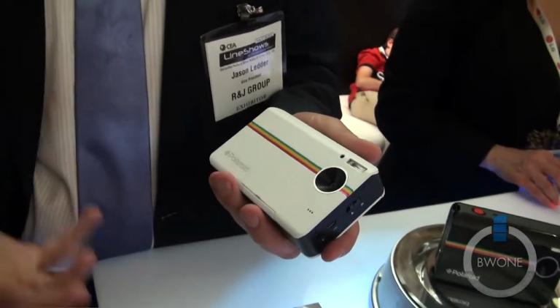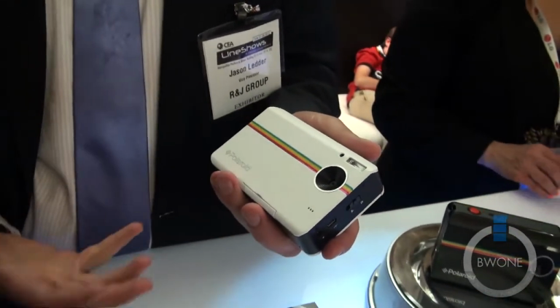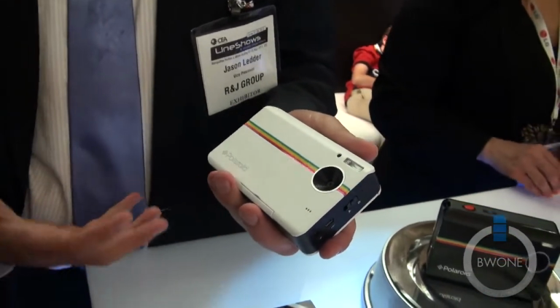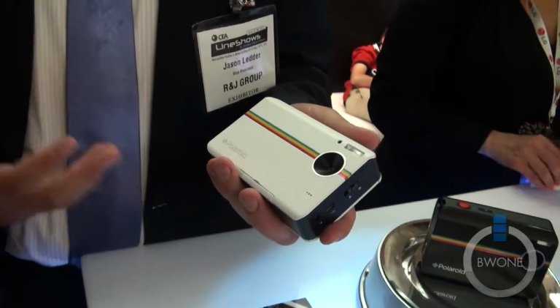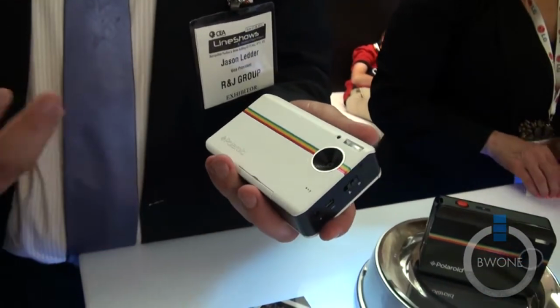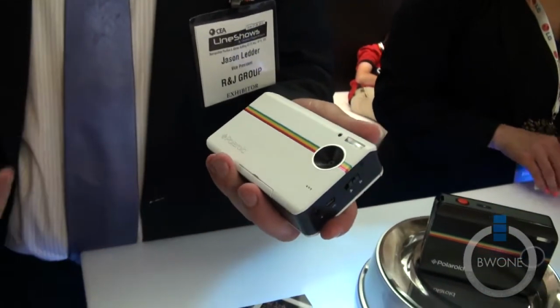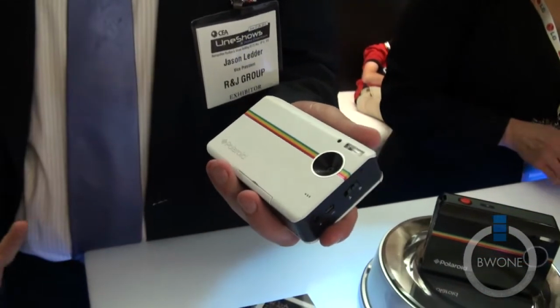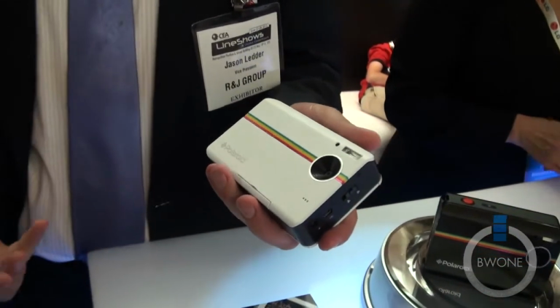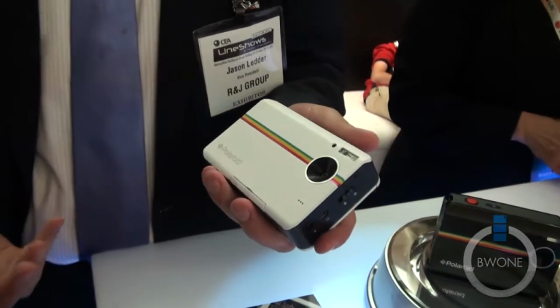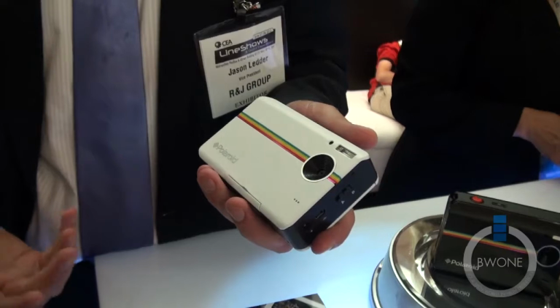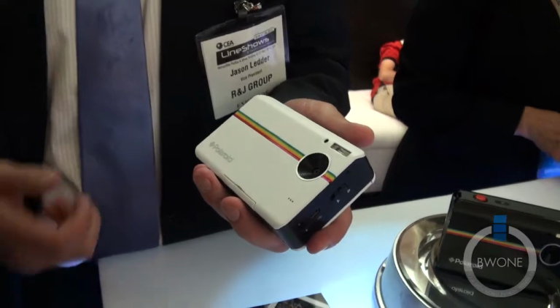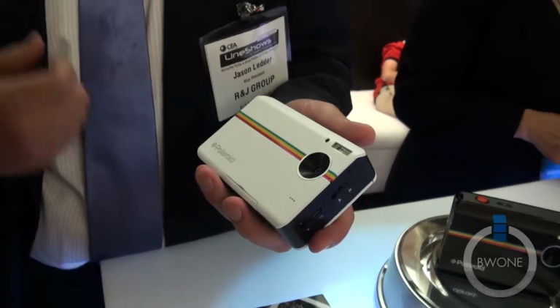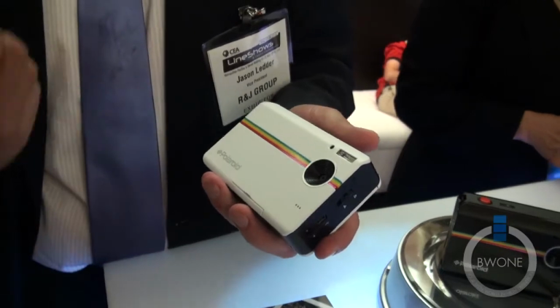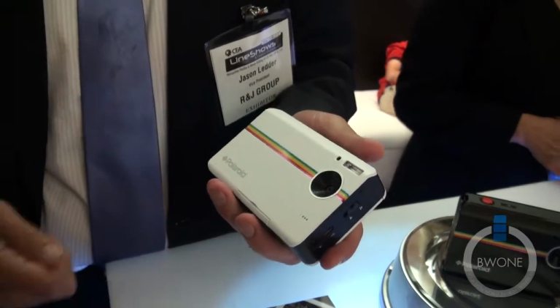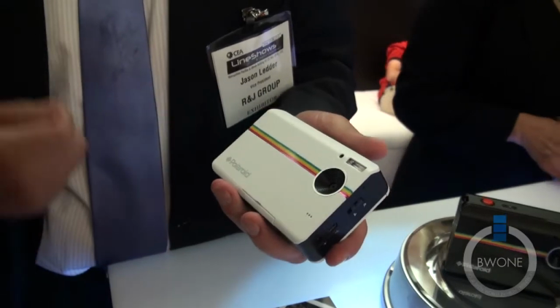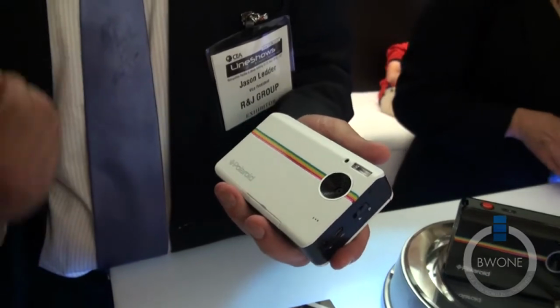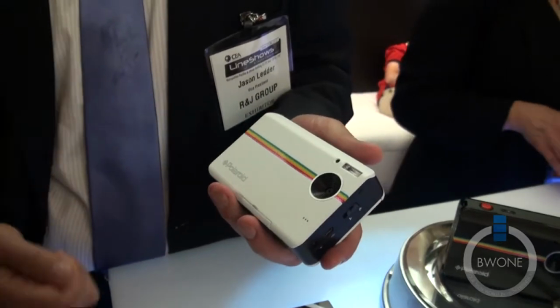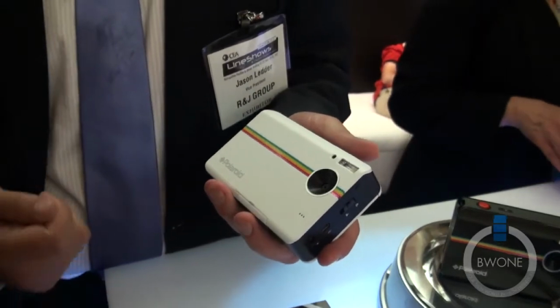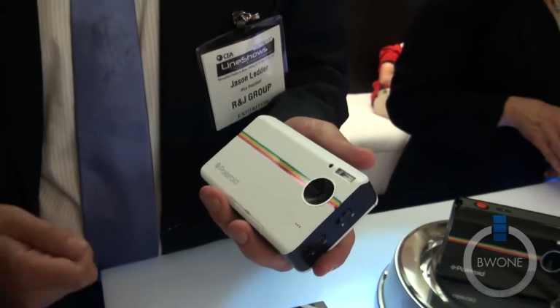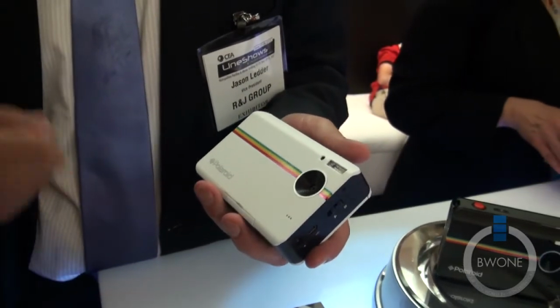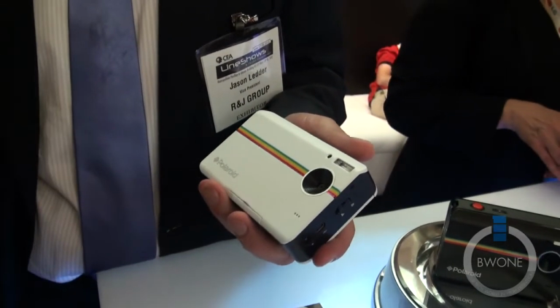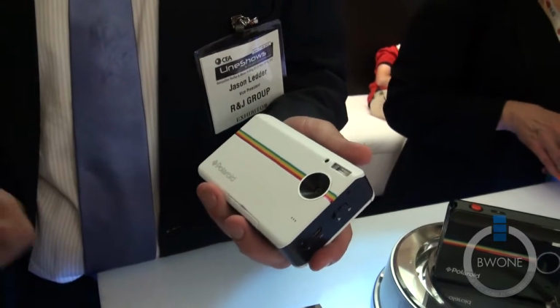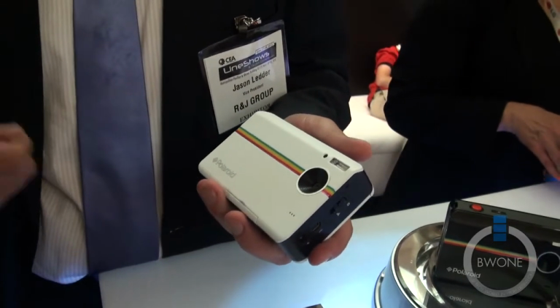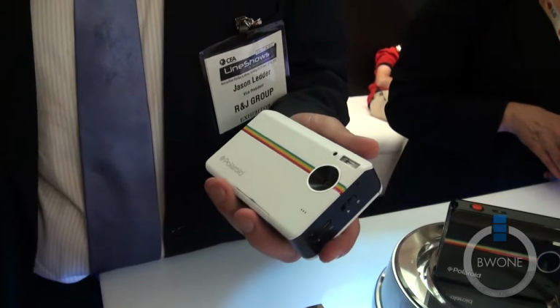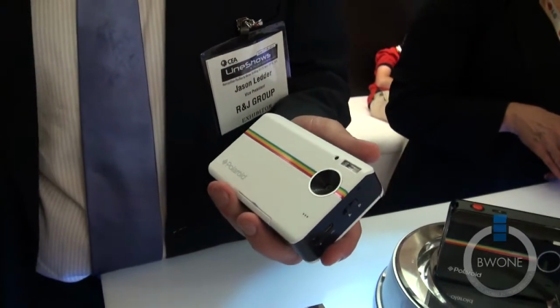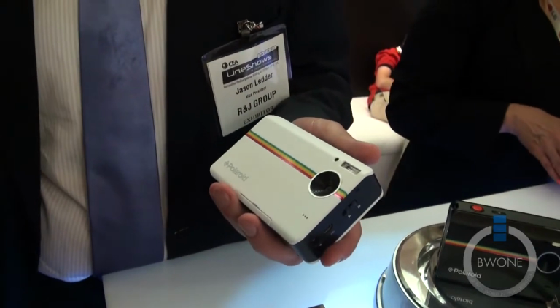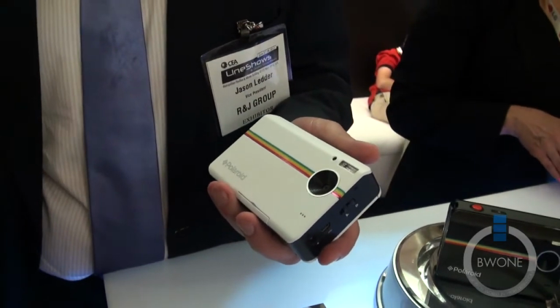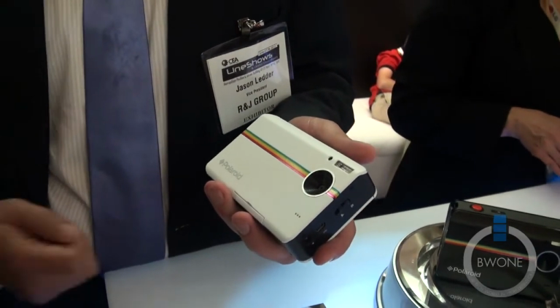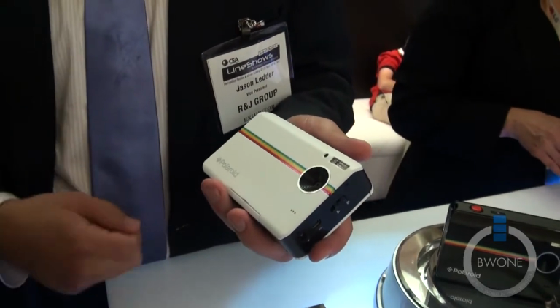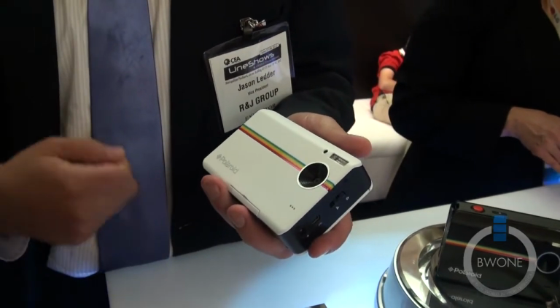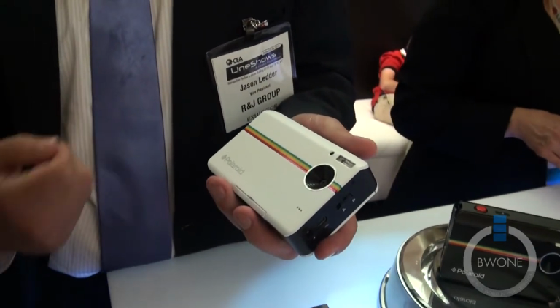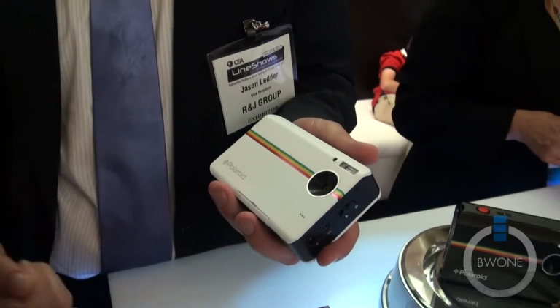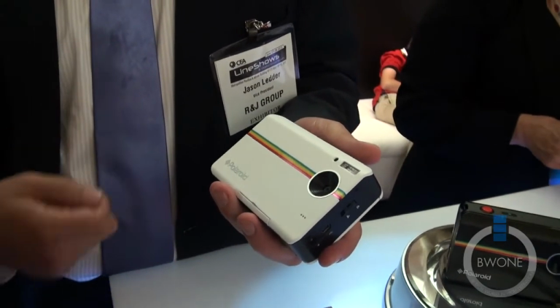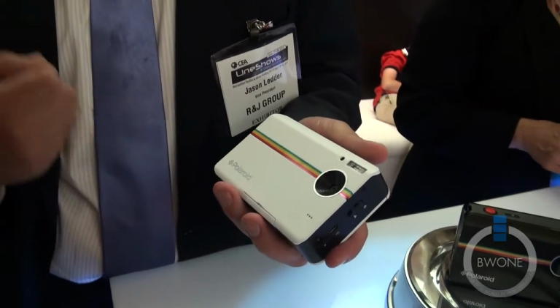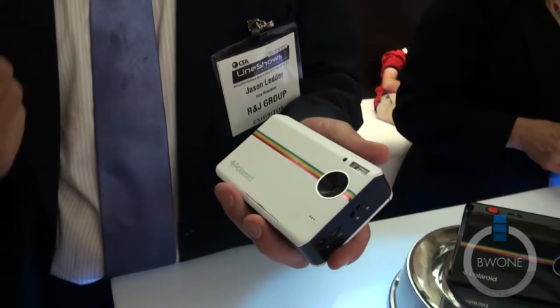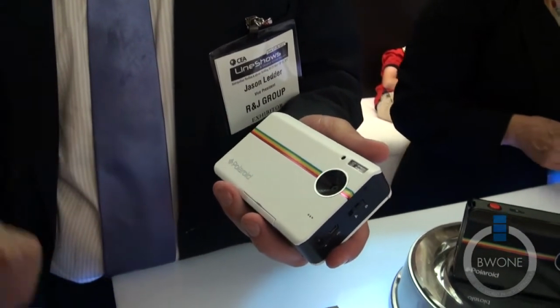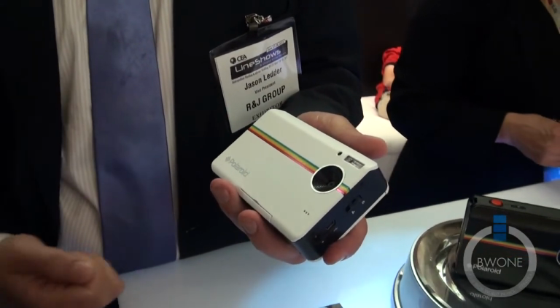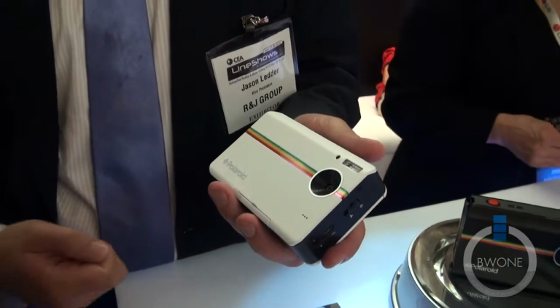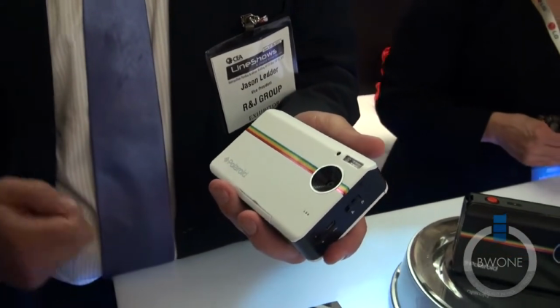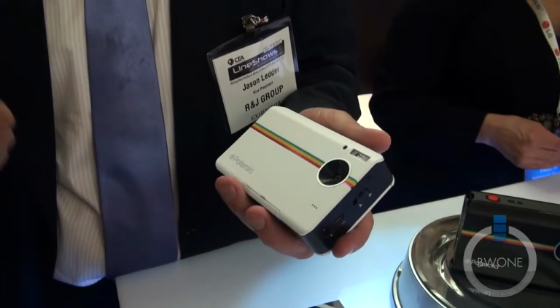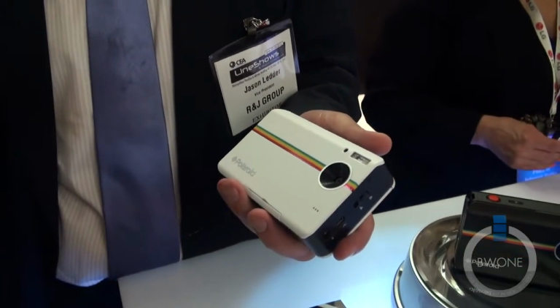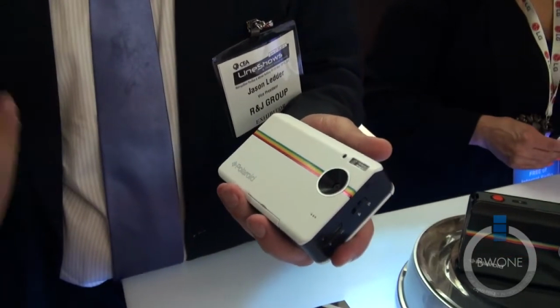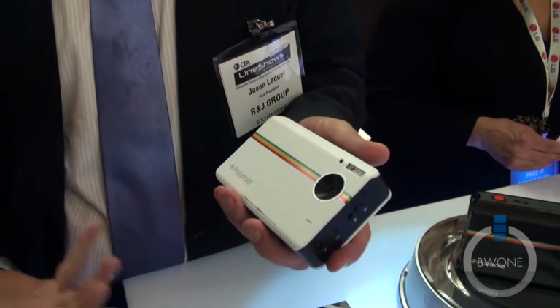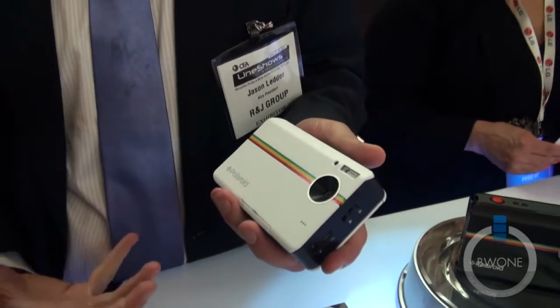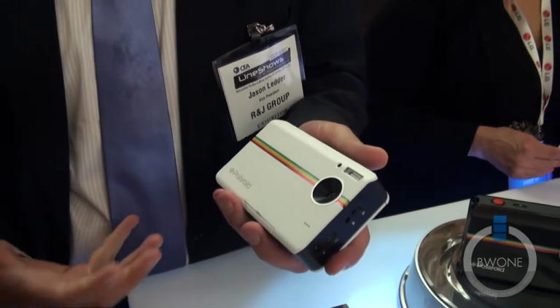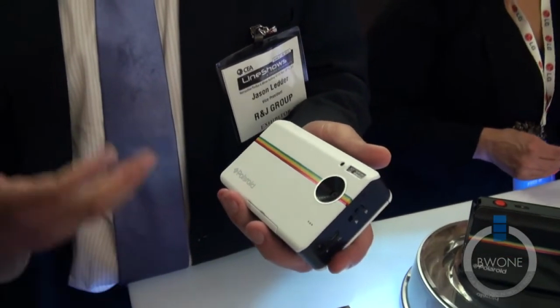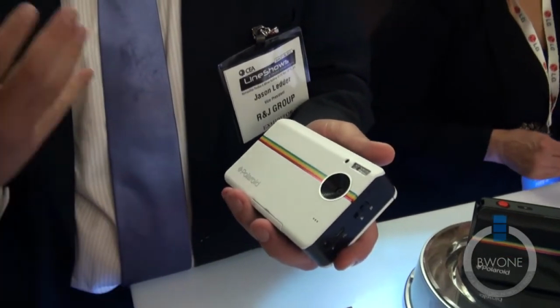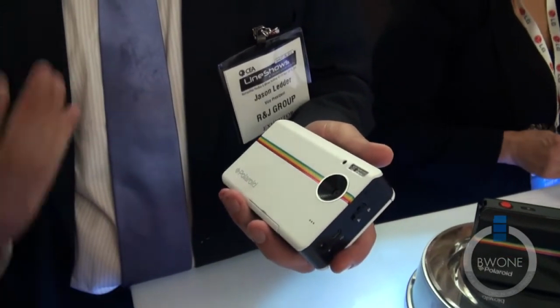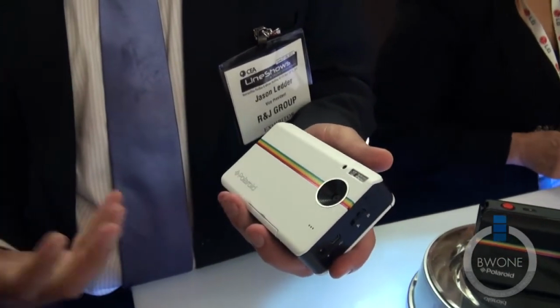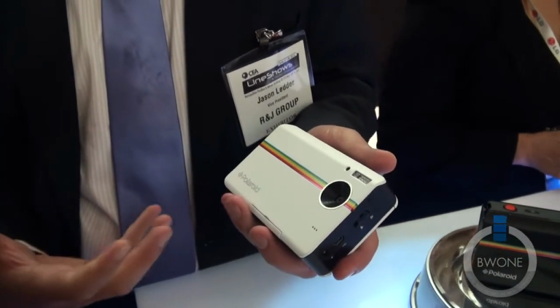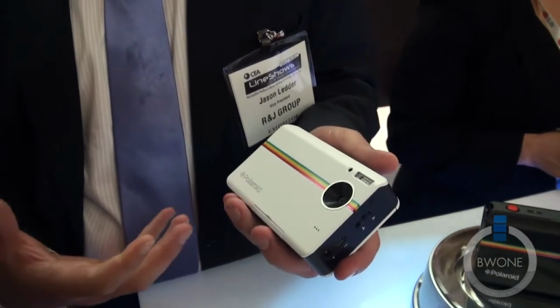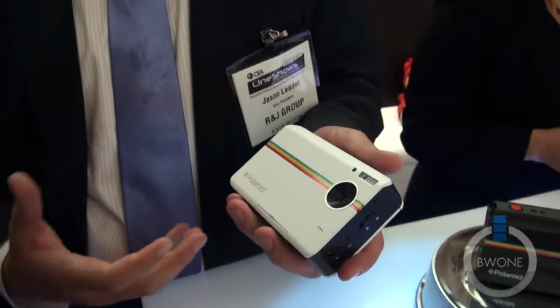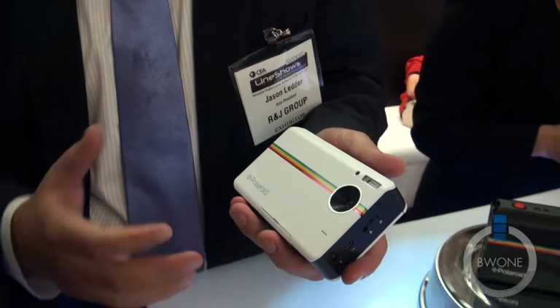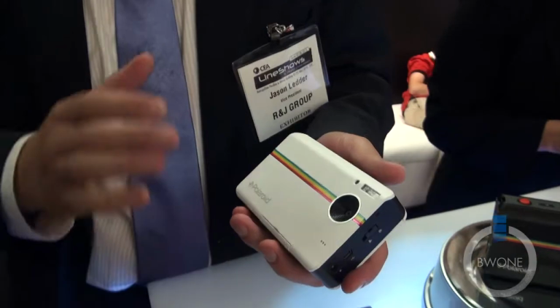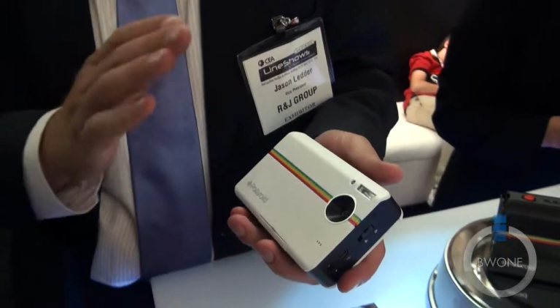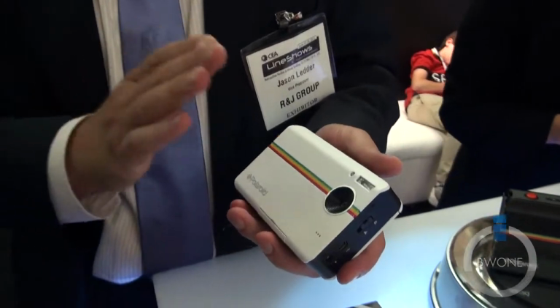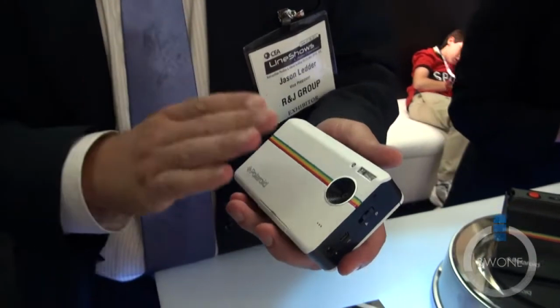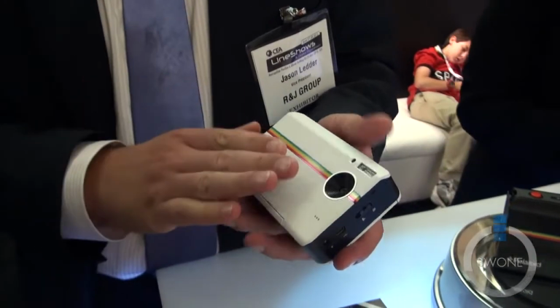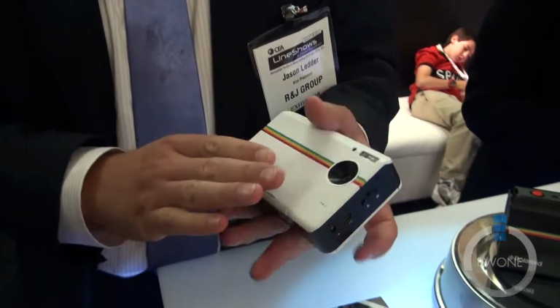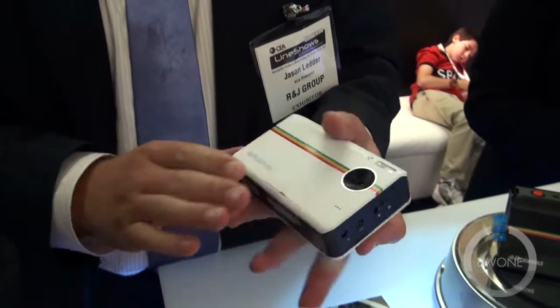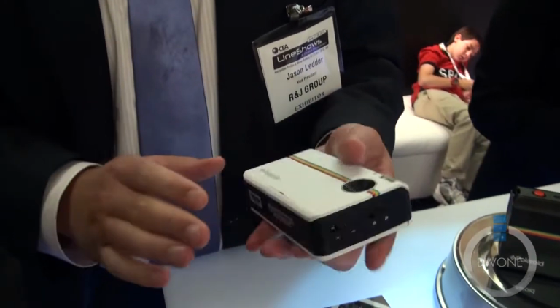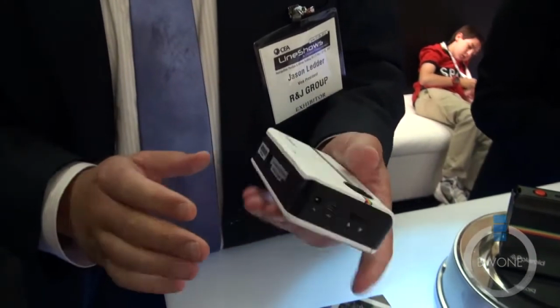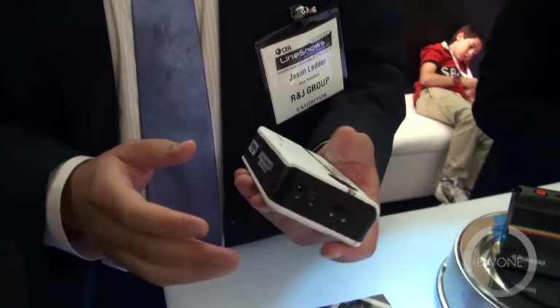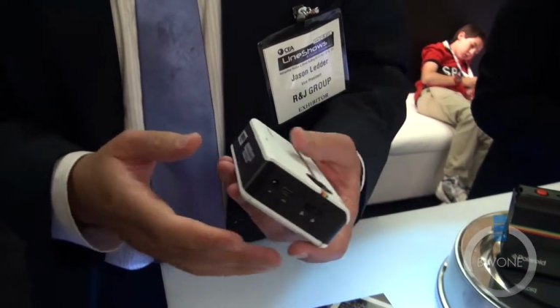It's basically the original social media, because you had that instant thing, you were able to share it around — instant gratification, always fun, always happening. So with this new camera,